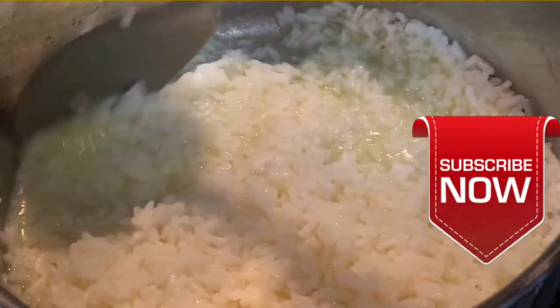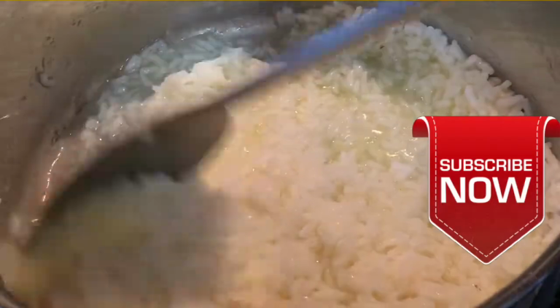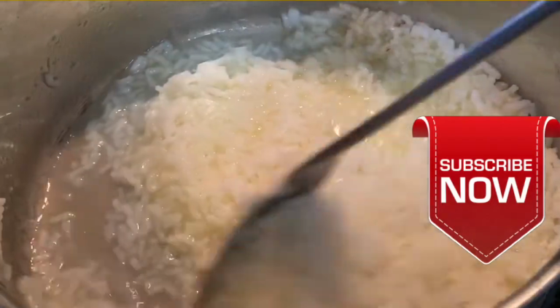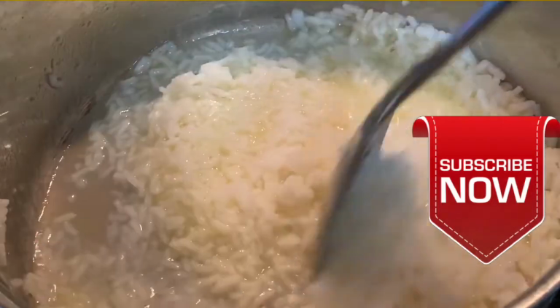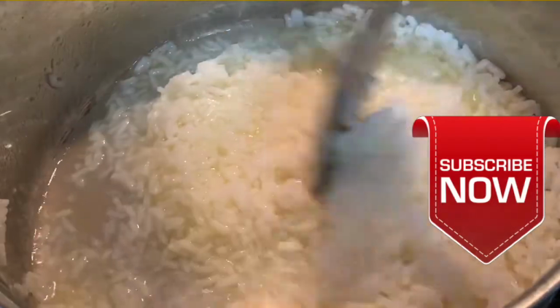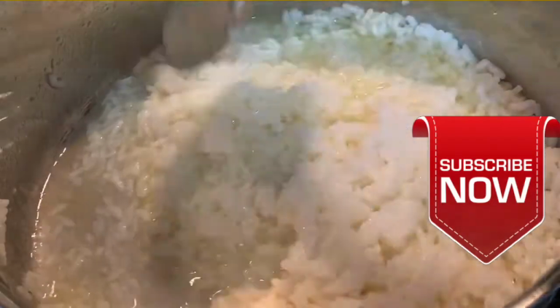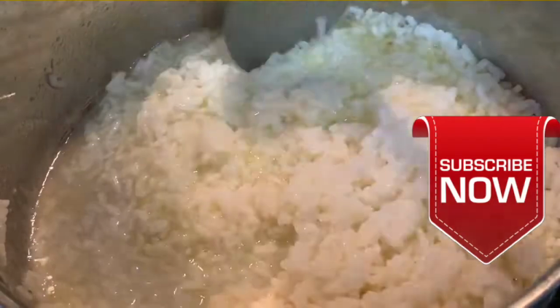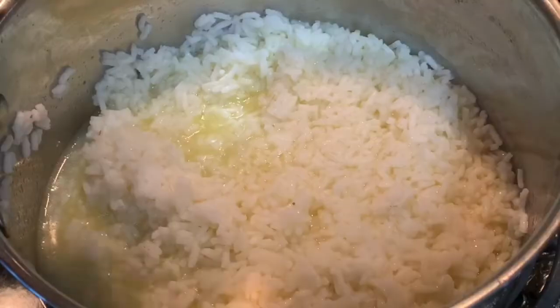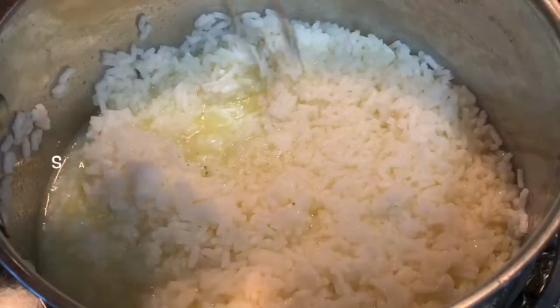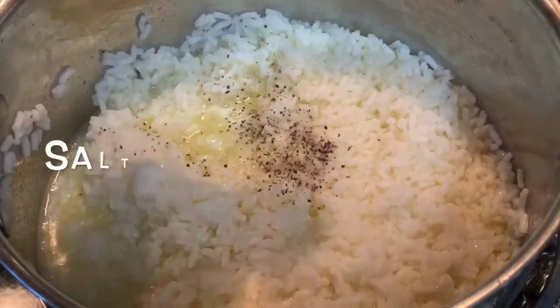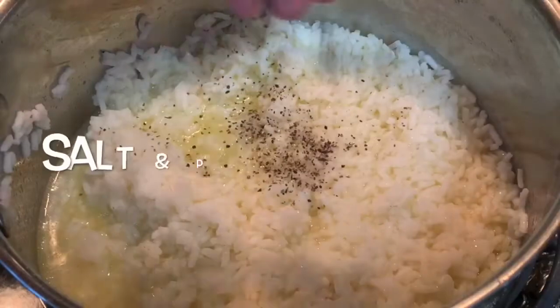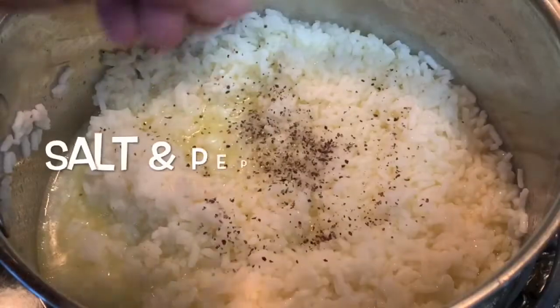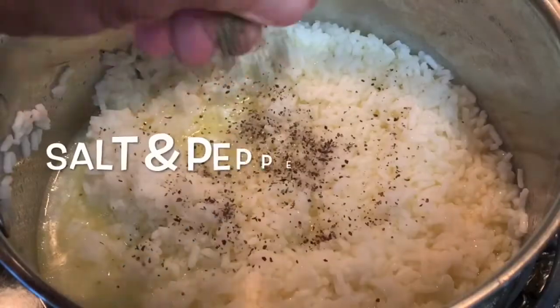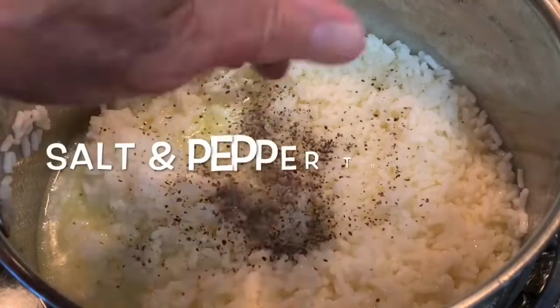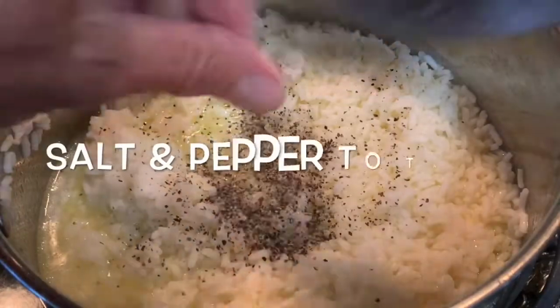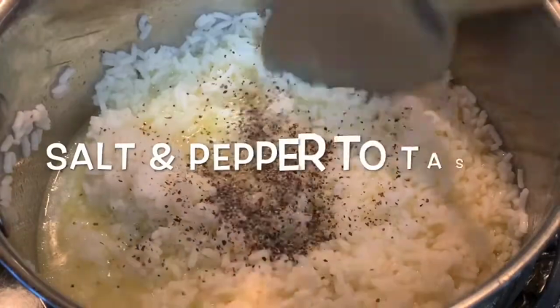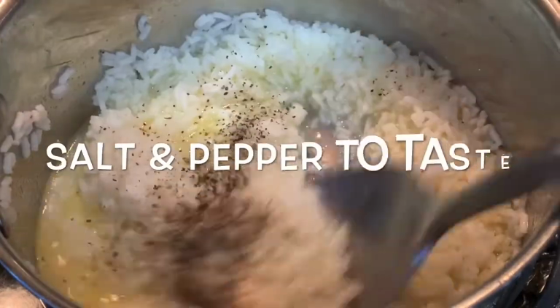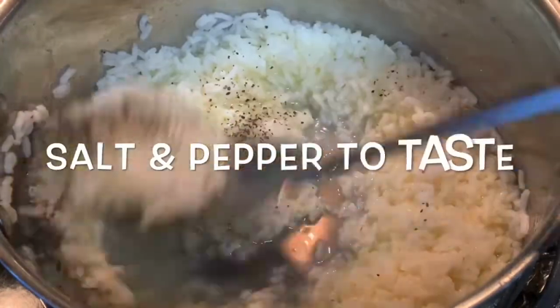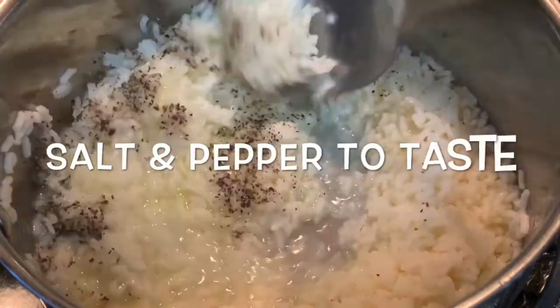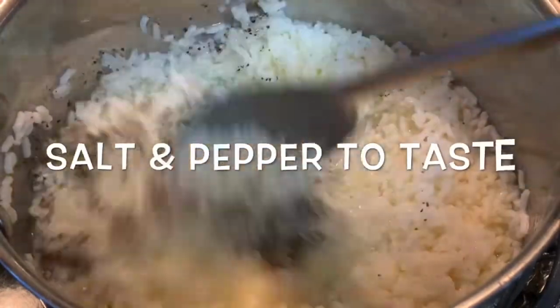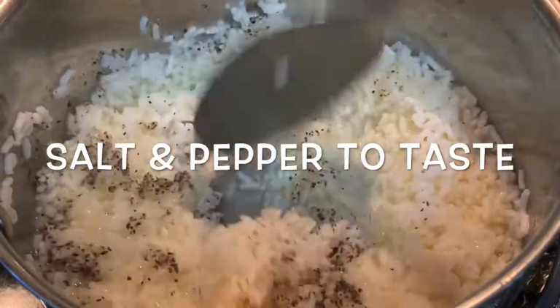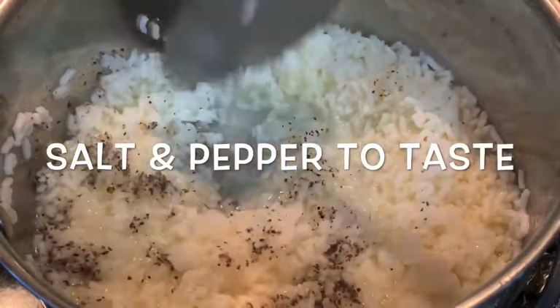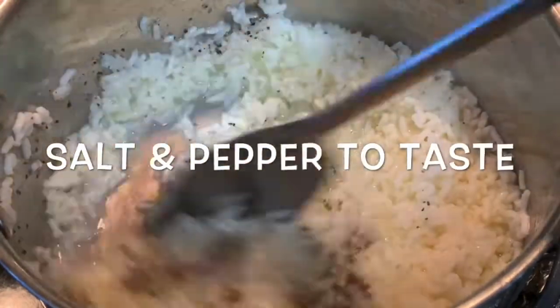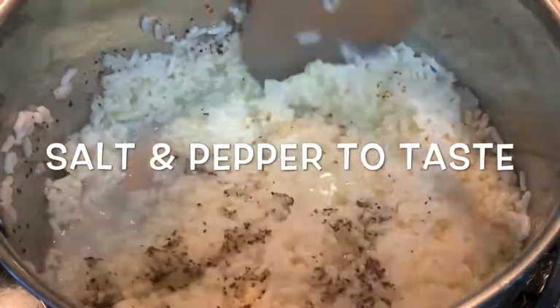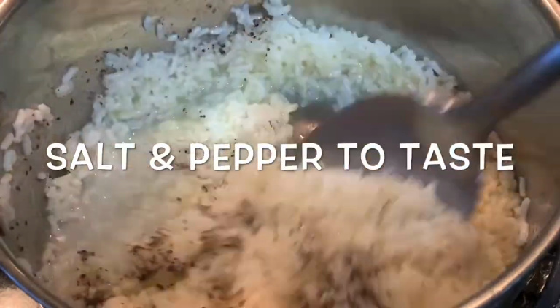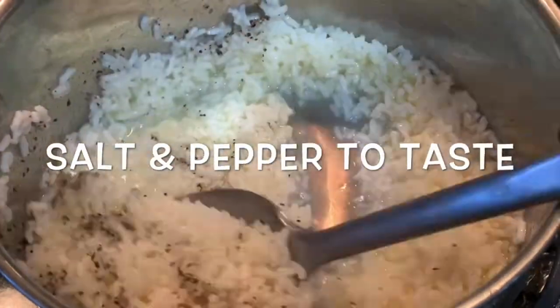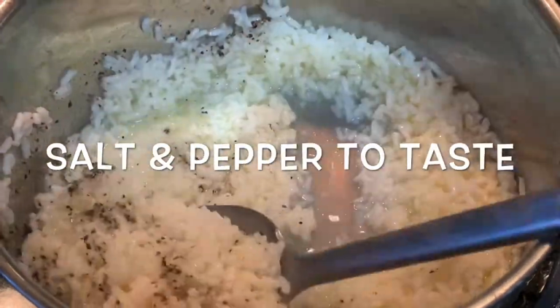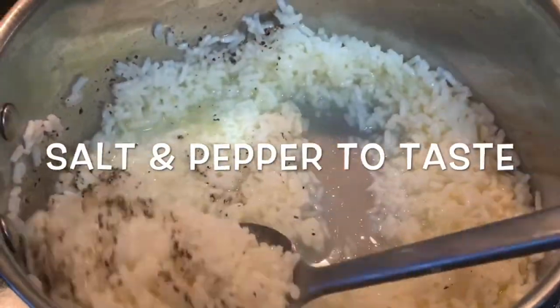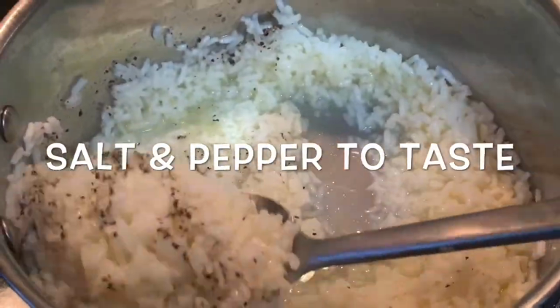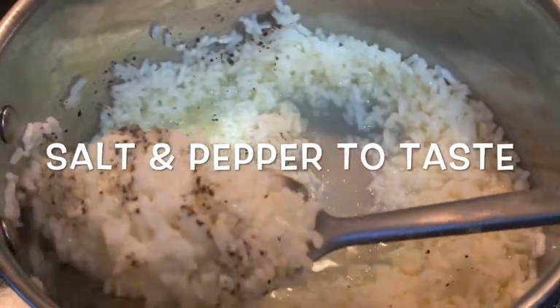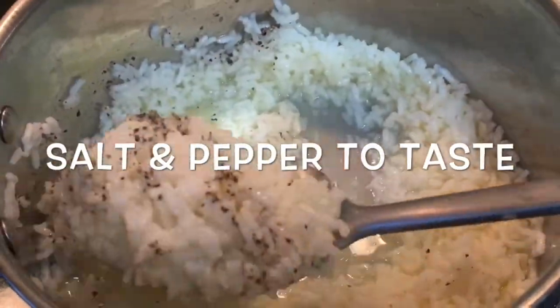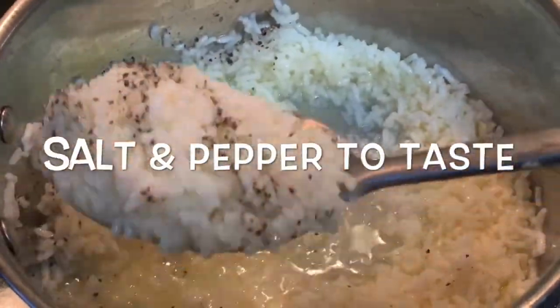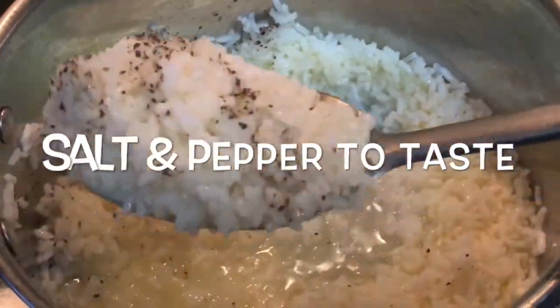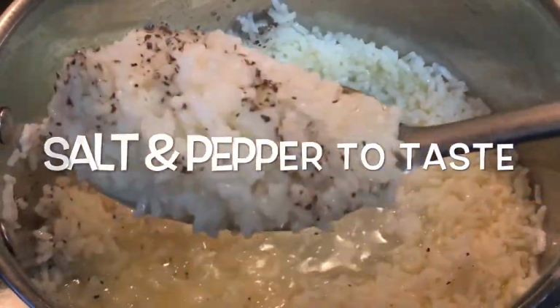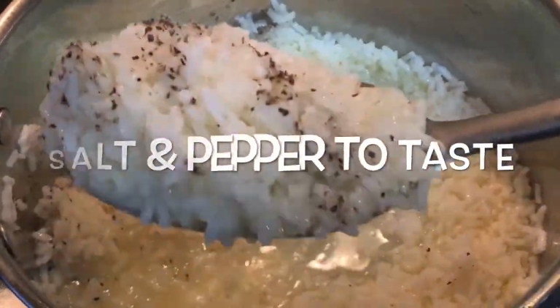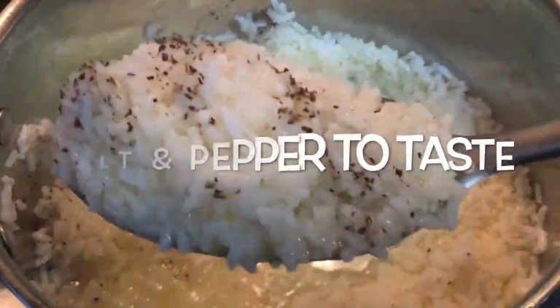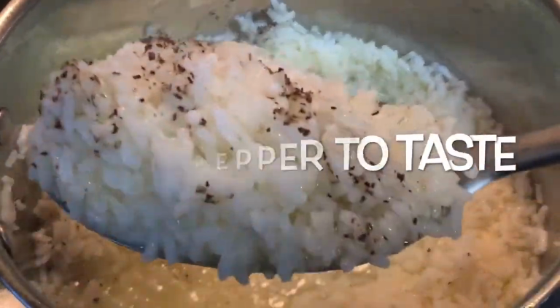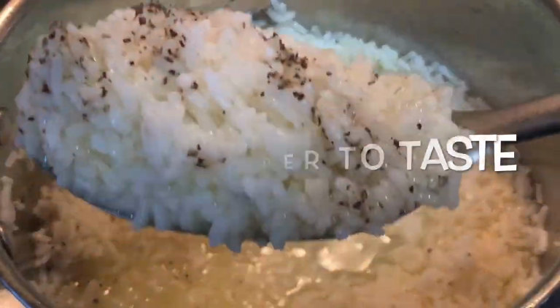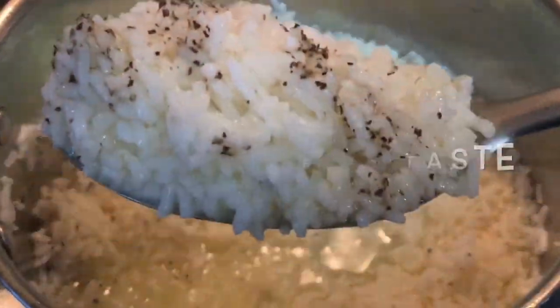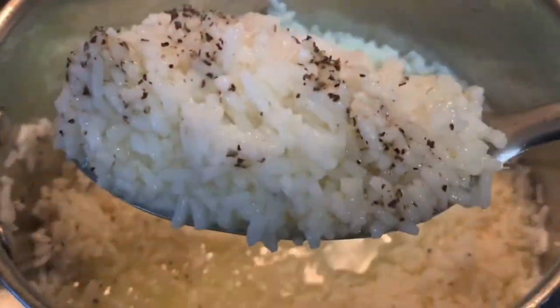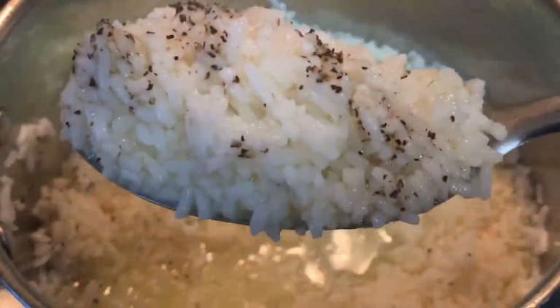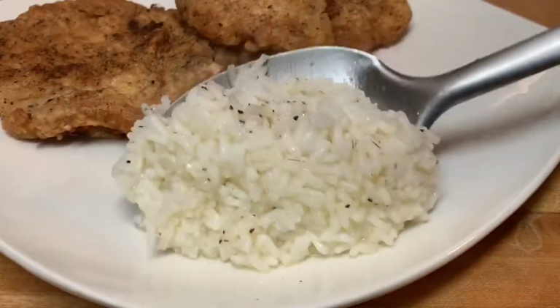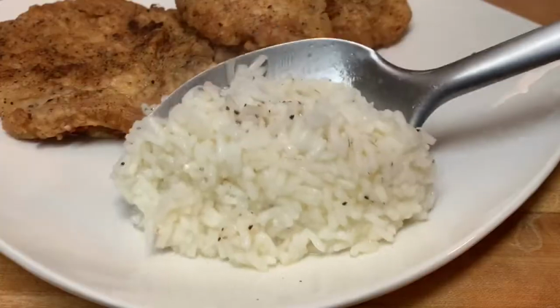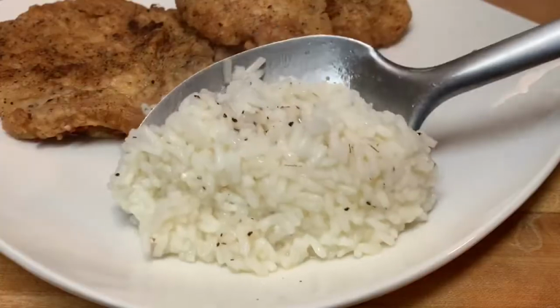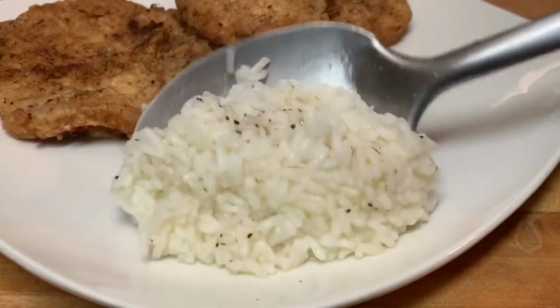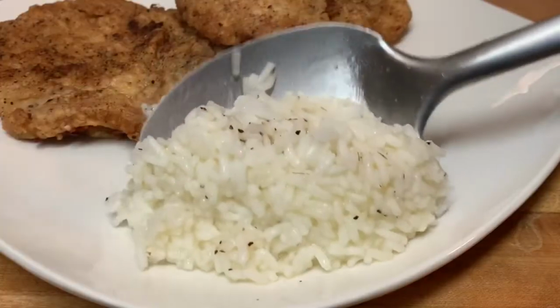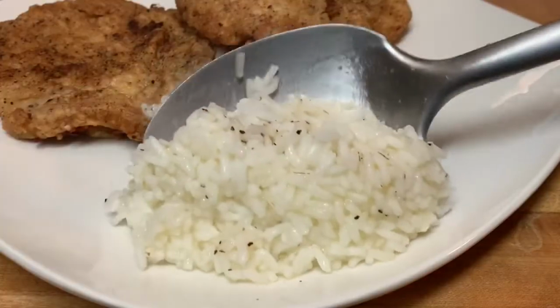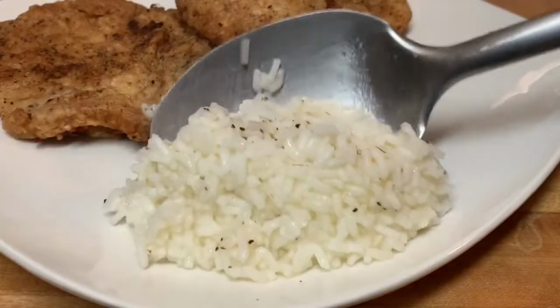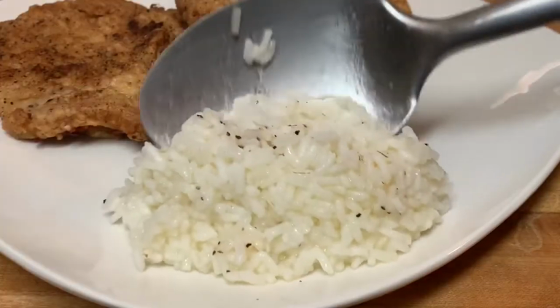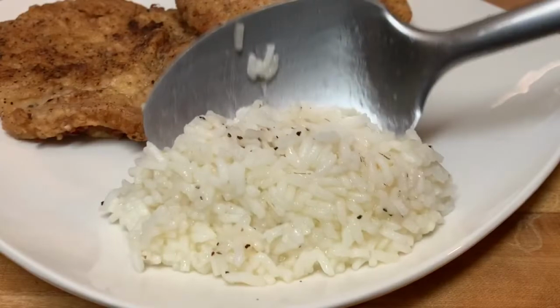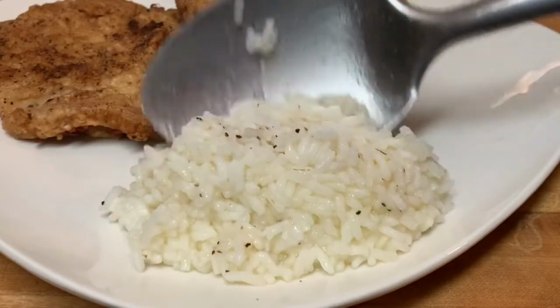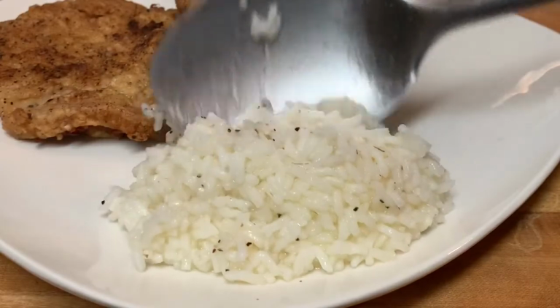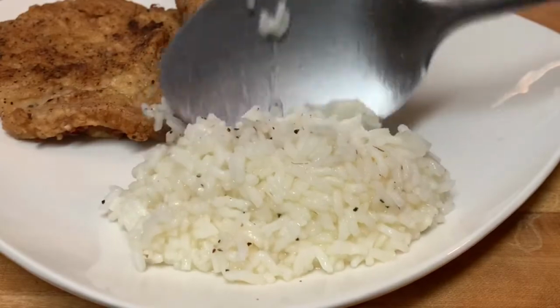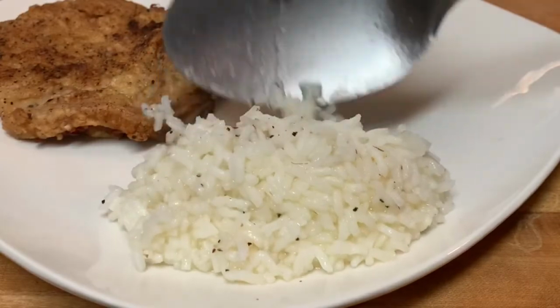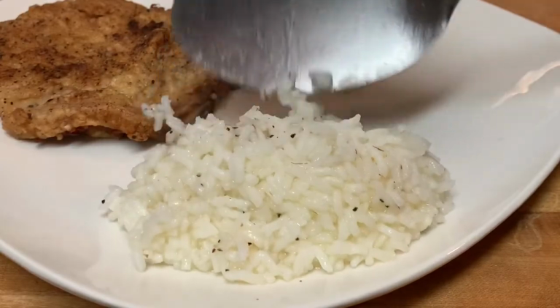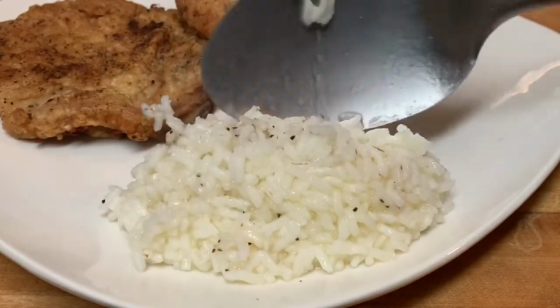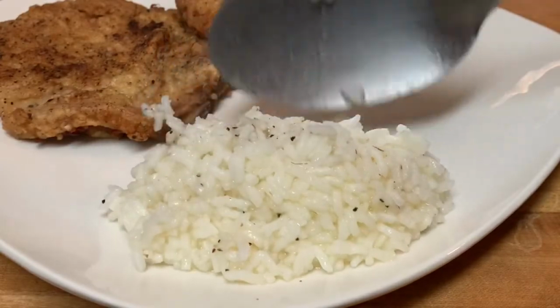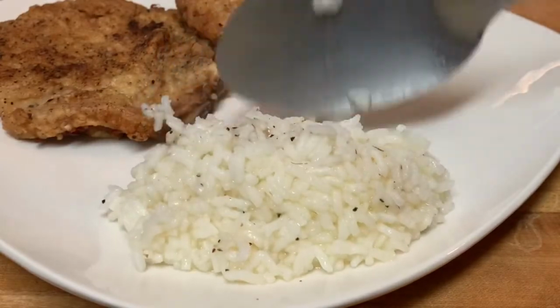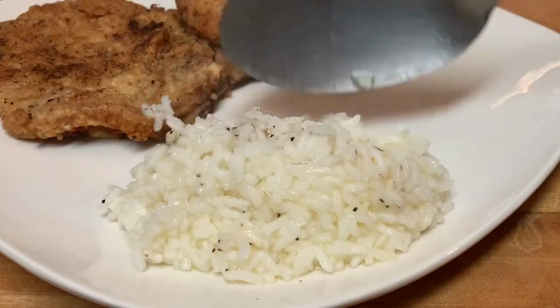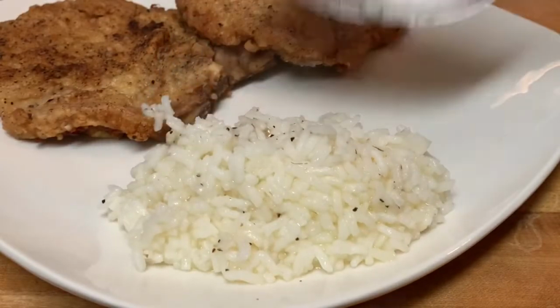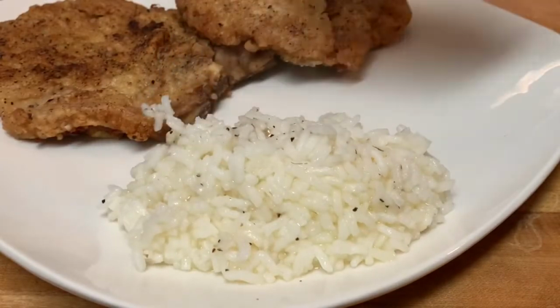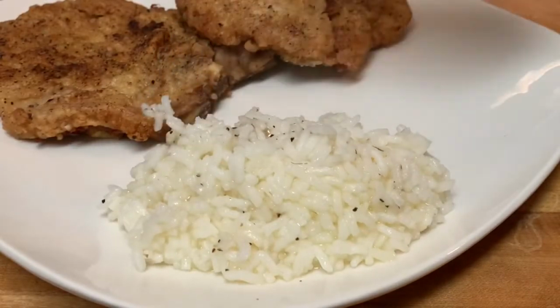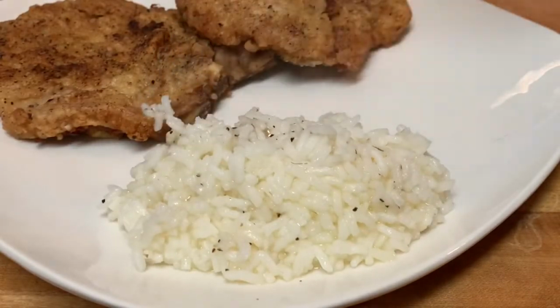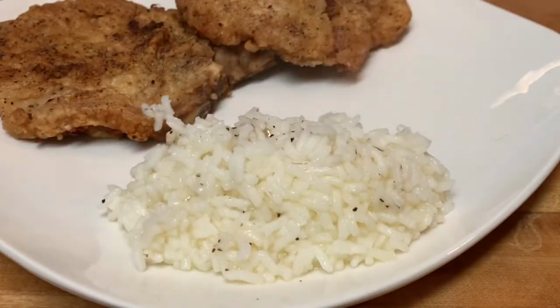After about five minutes and all the water is absorbed, salt and pepper to taste and serve it up with your favorite main dish.